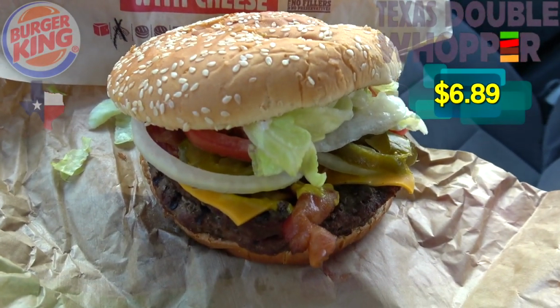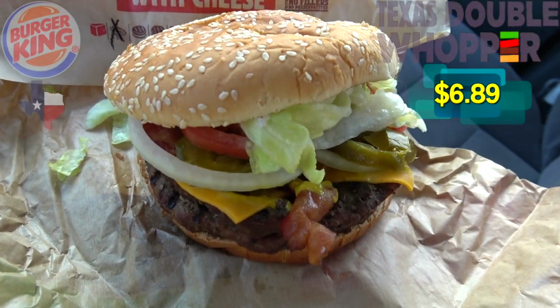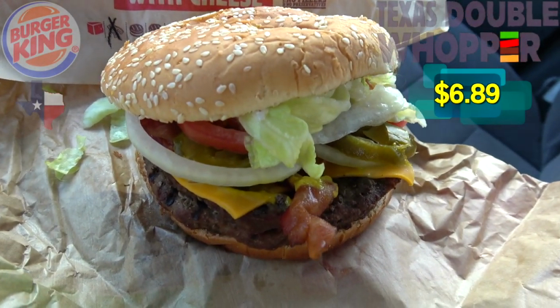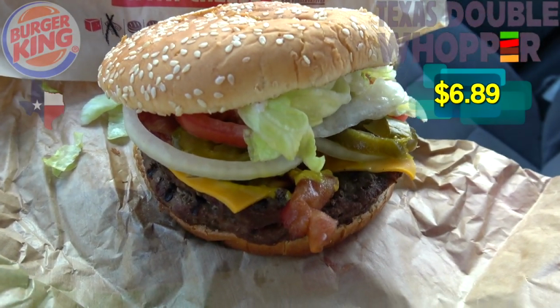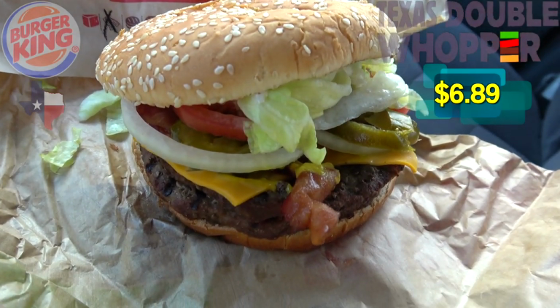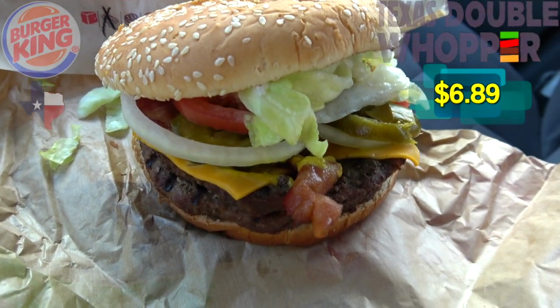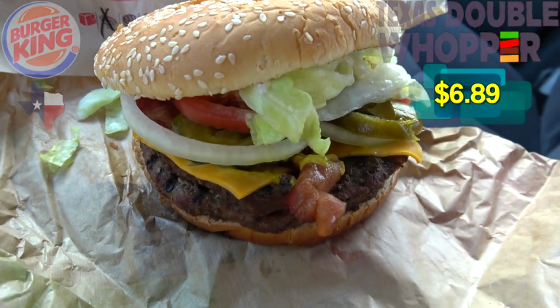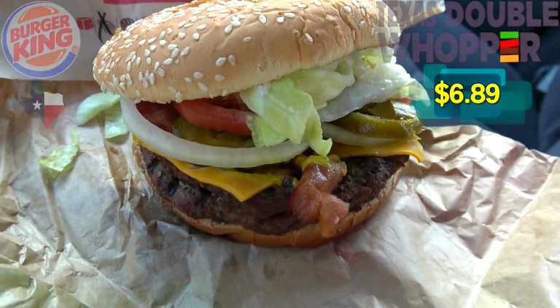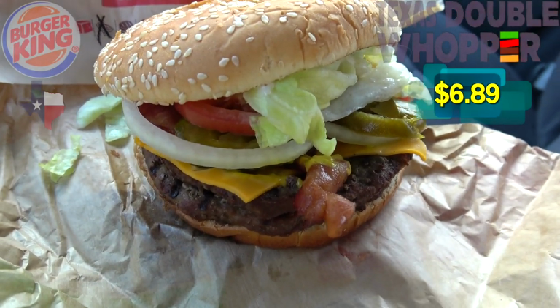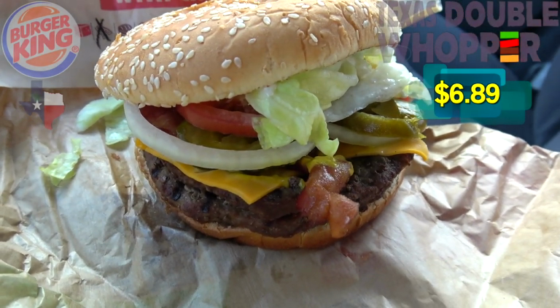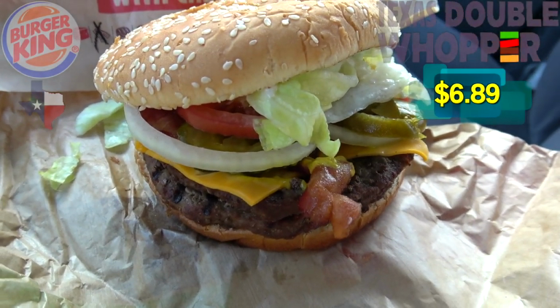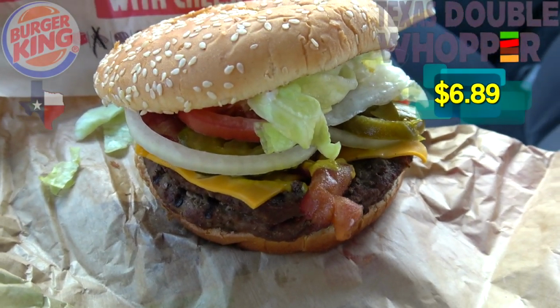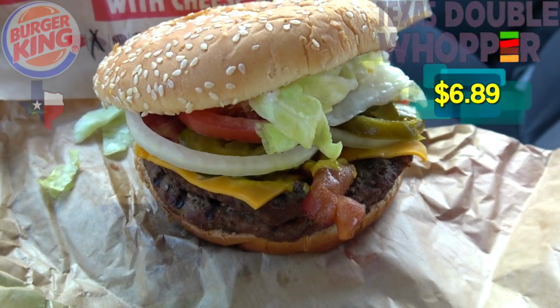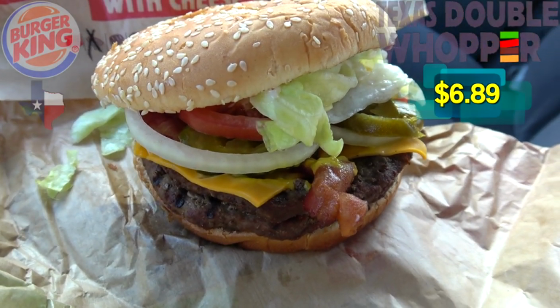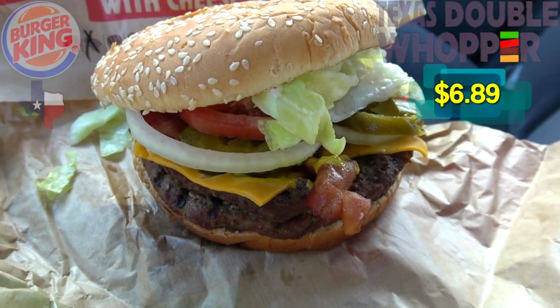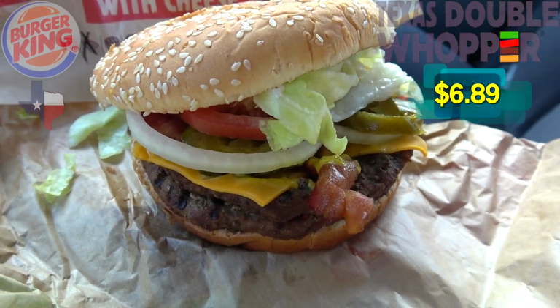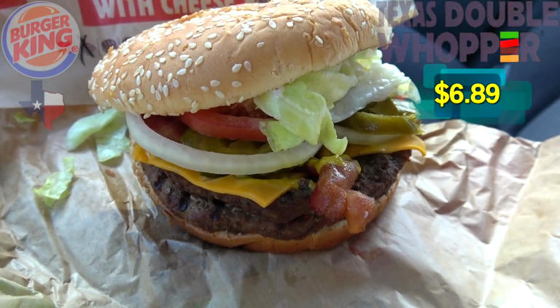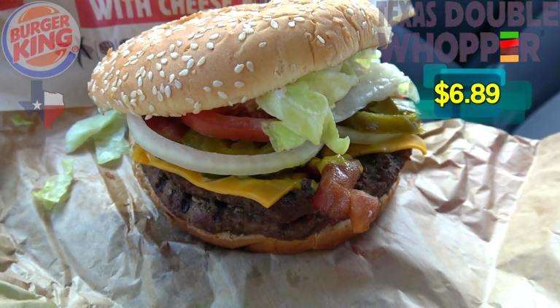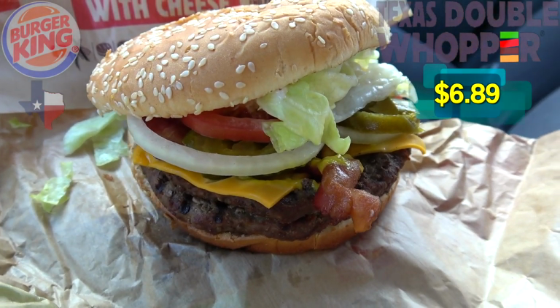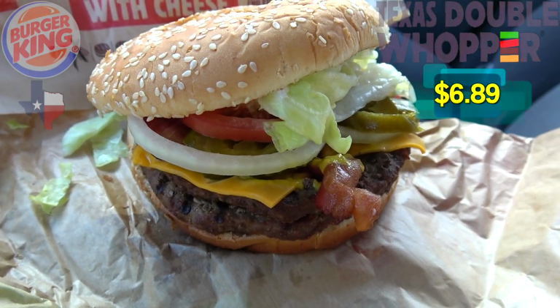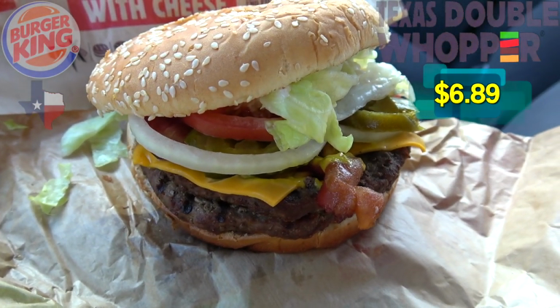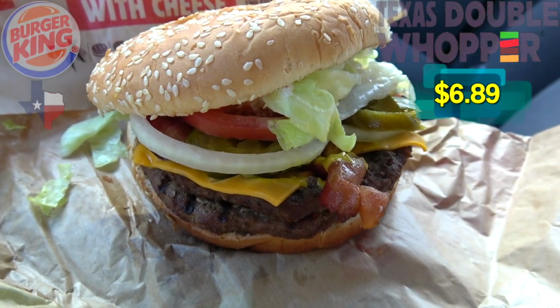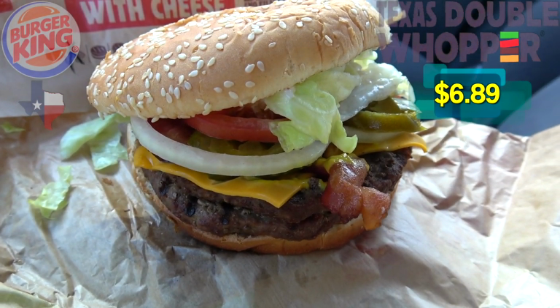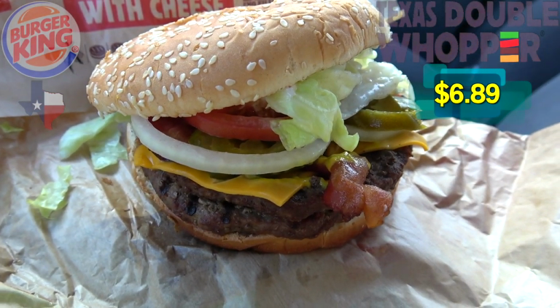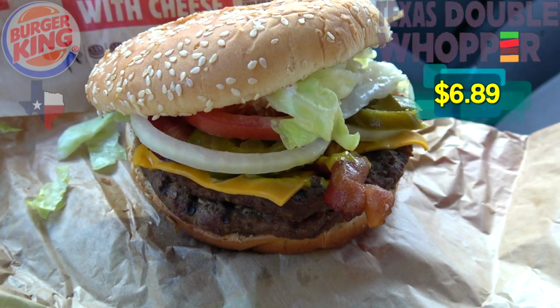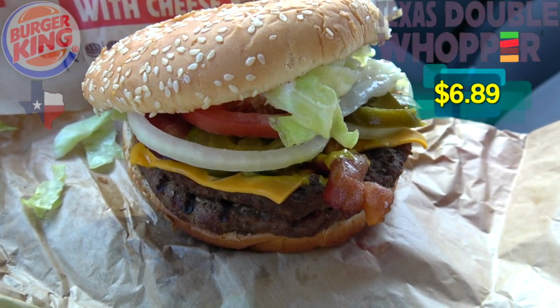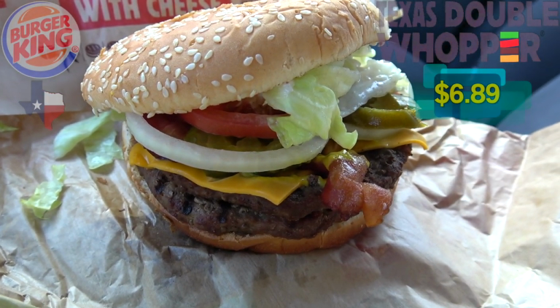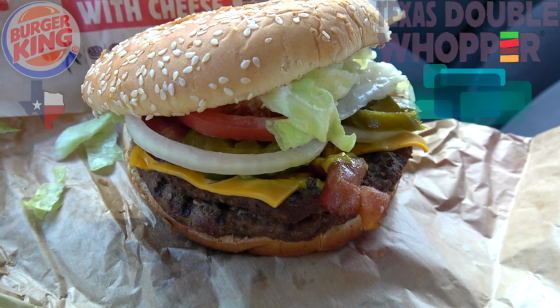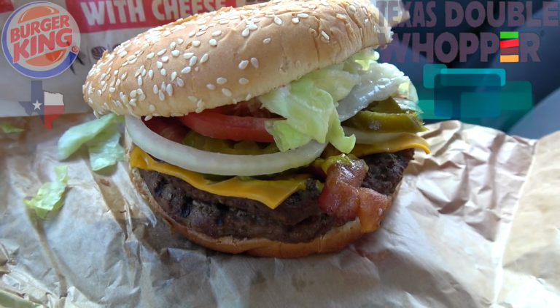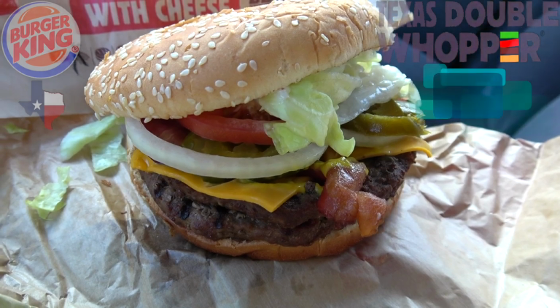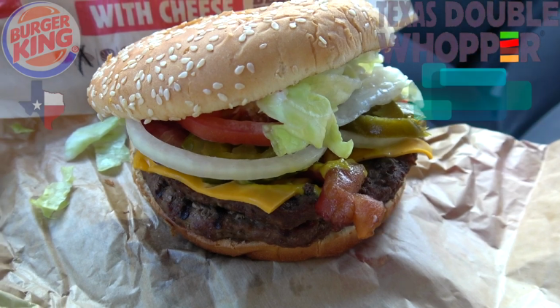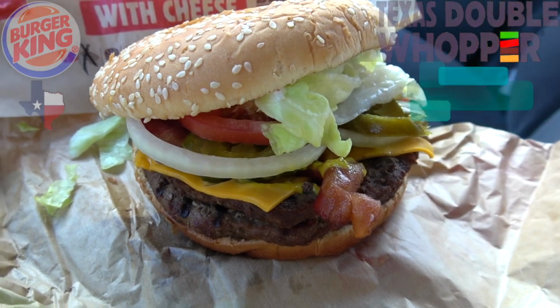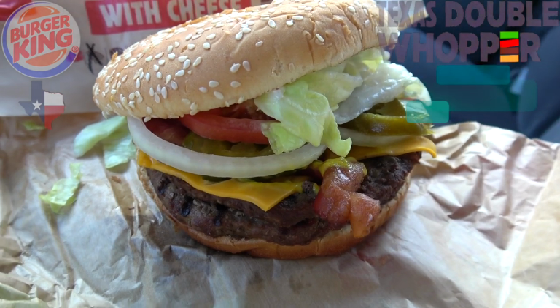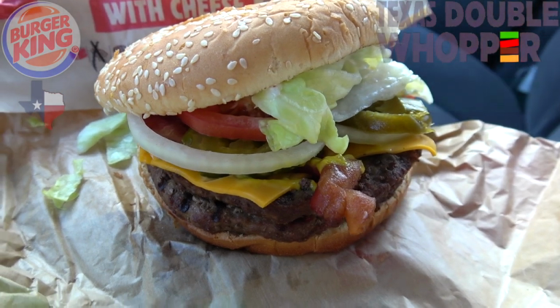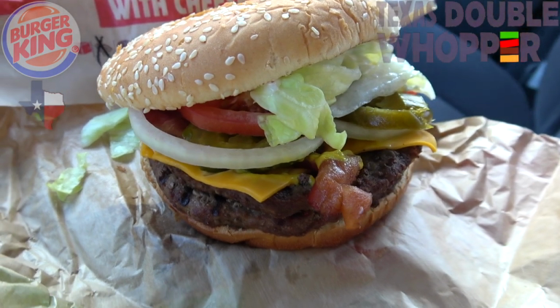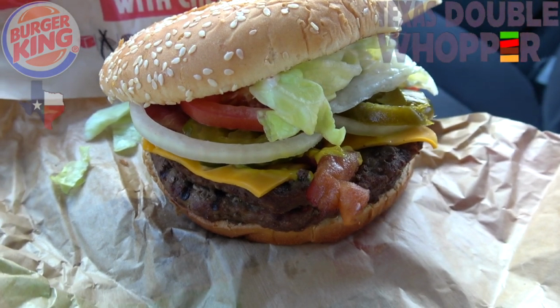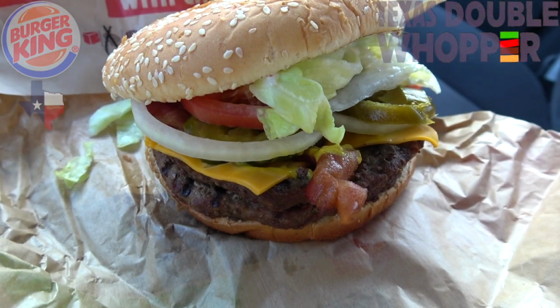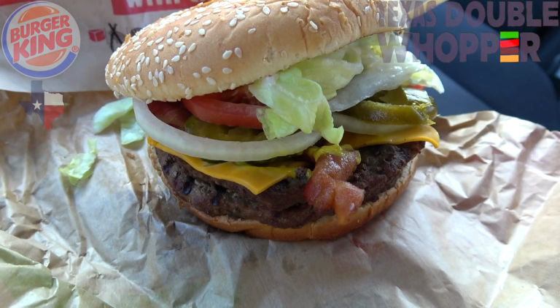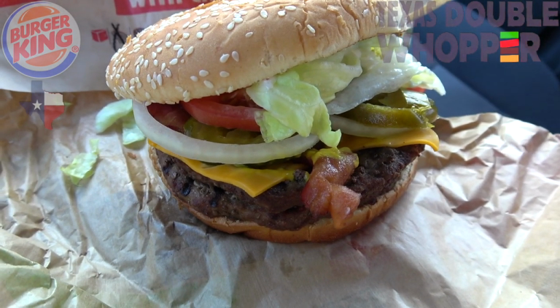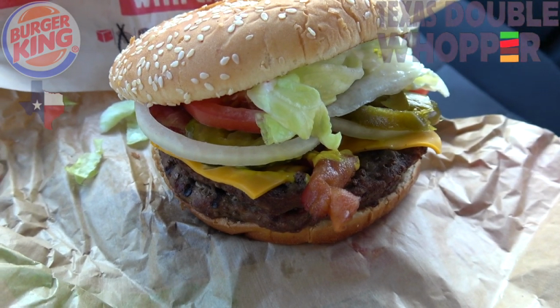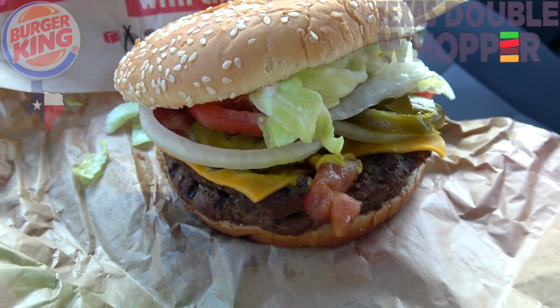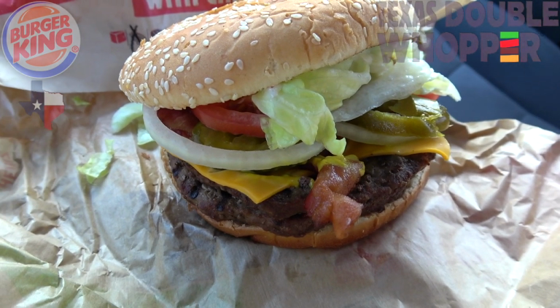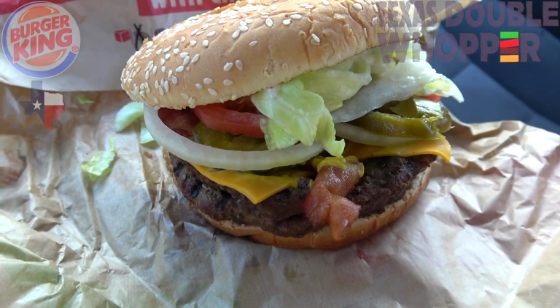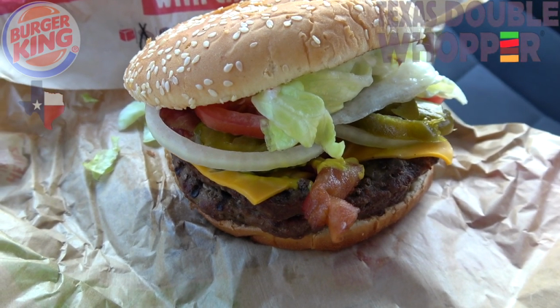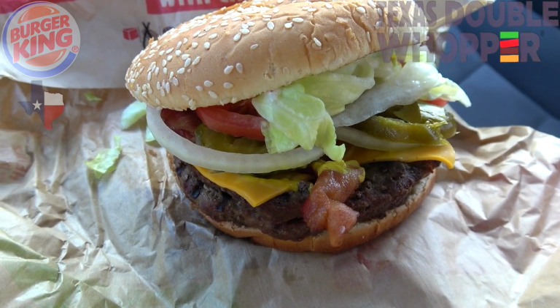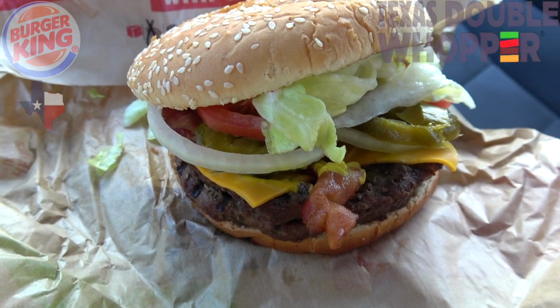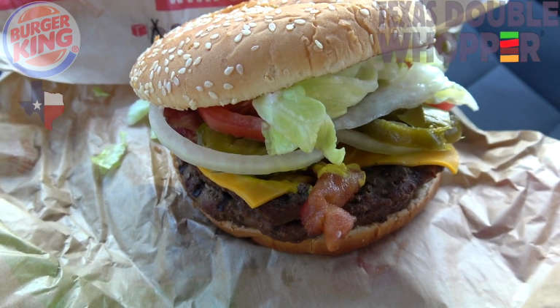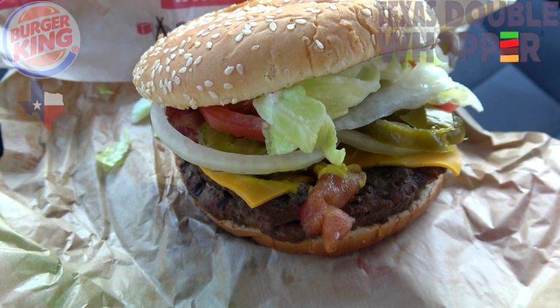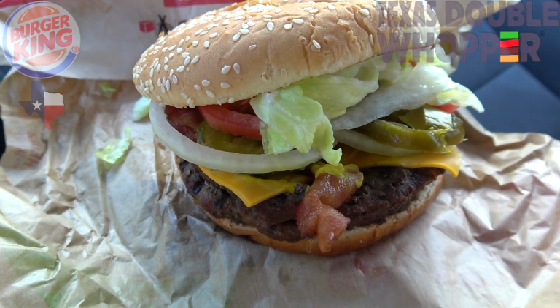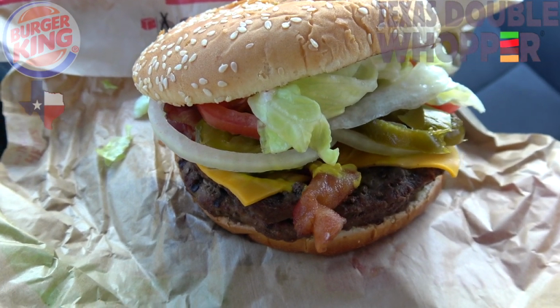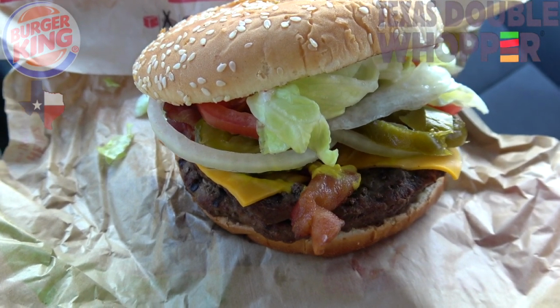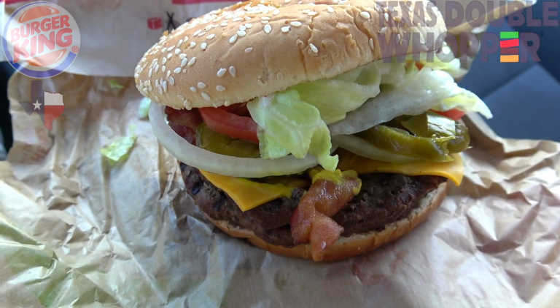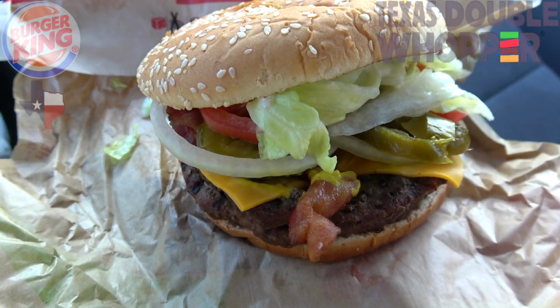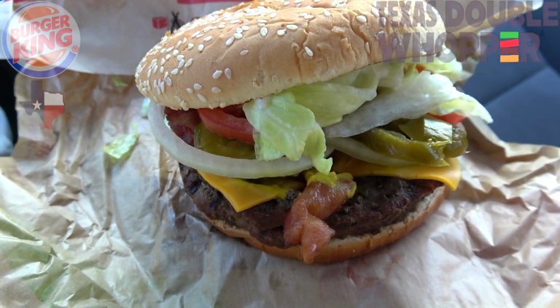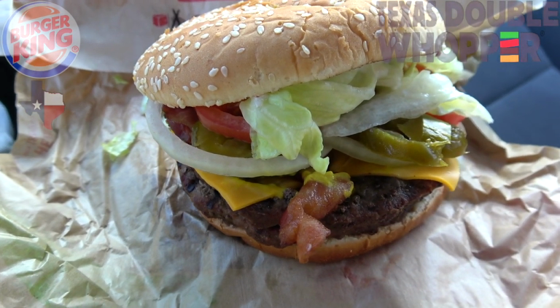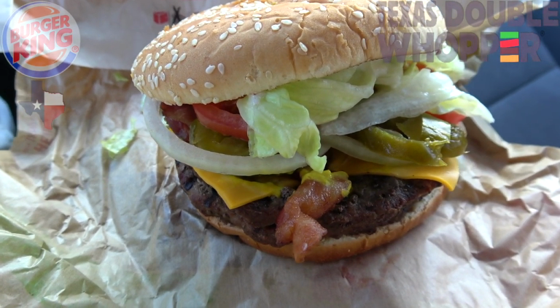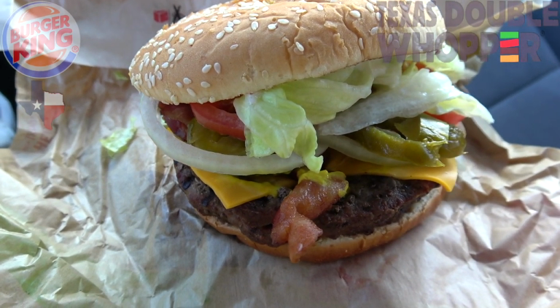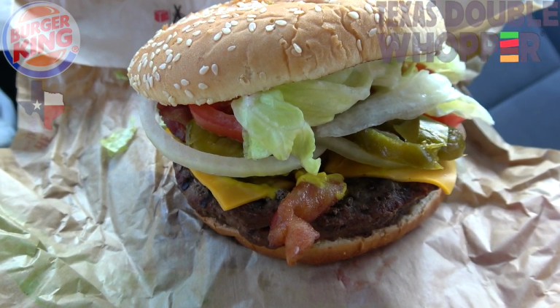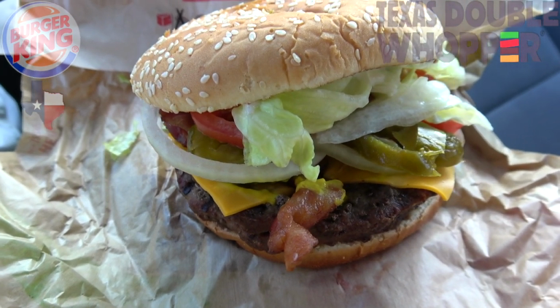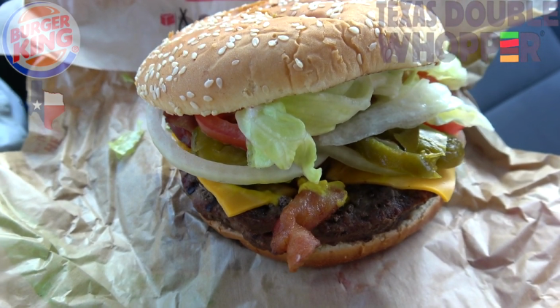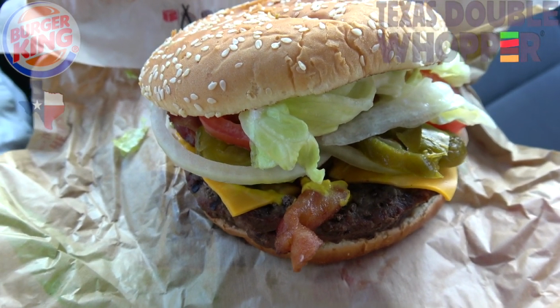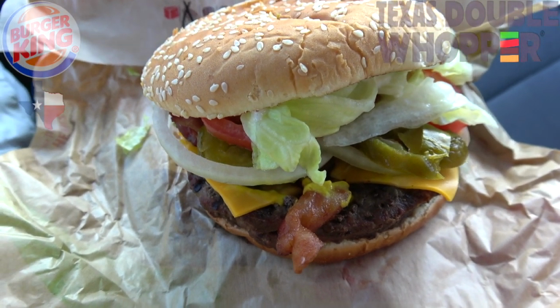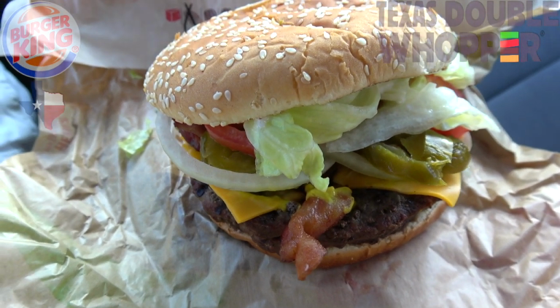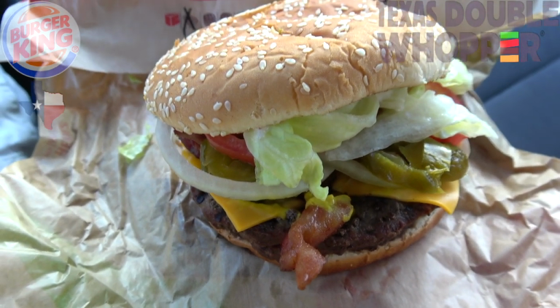As expected, a very beefy, very tall situation here. This is a pretty fantastic-looking burger, absolutely stacked with good stuff here.